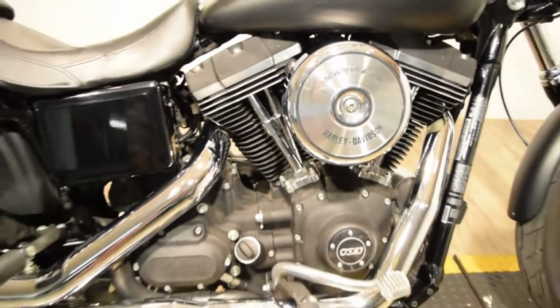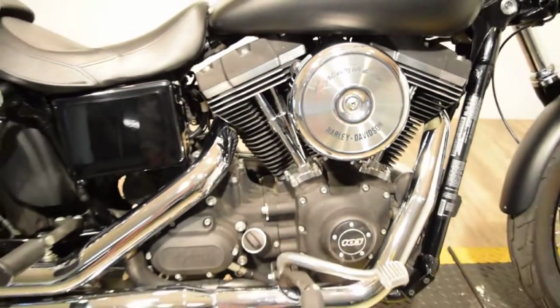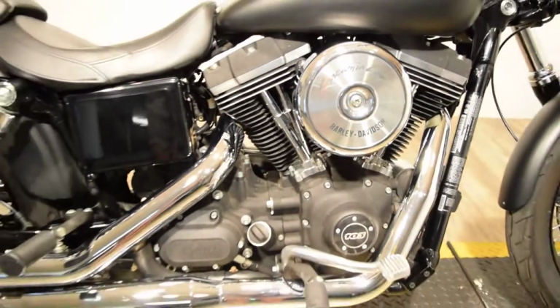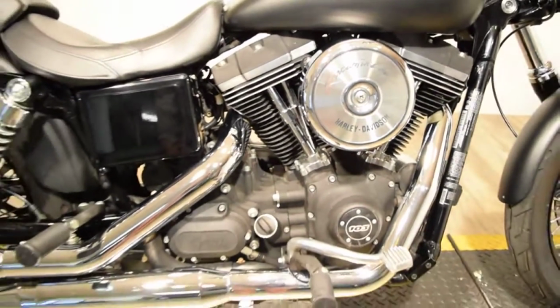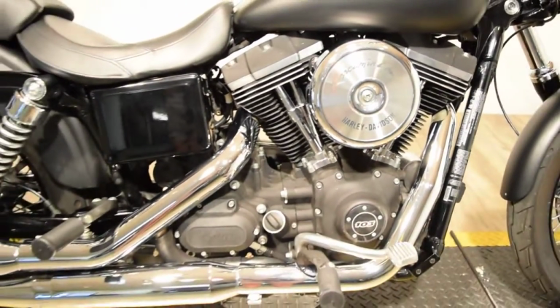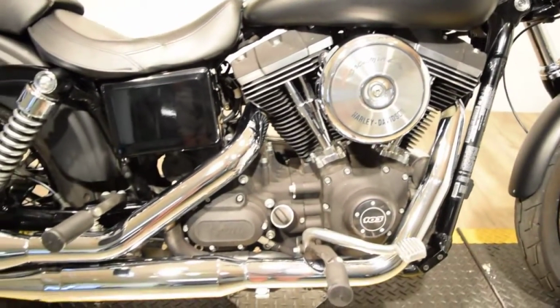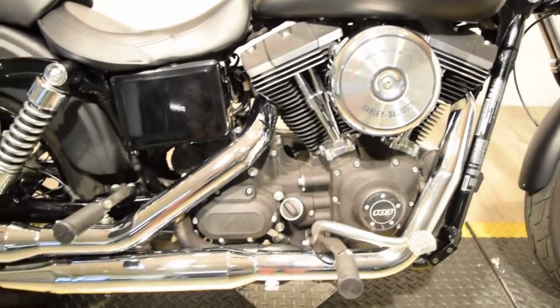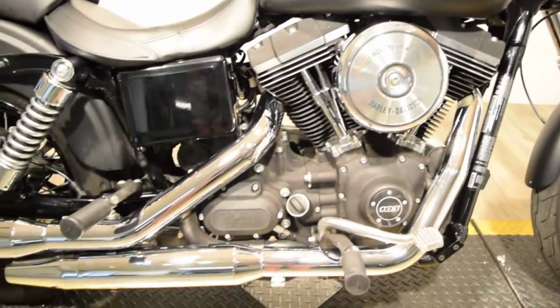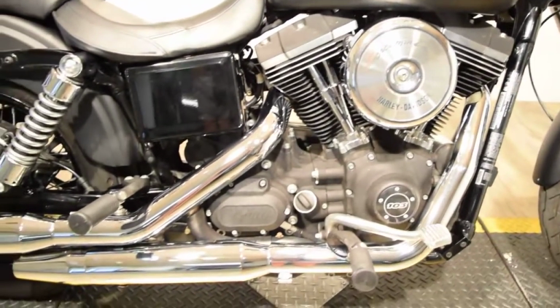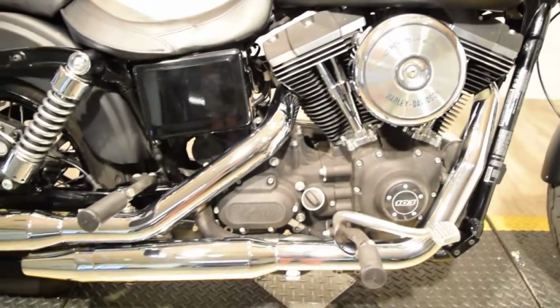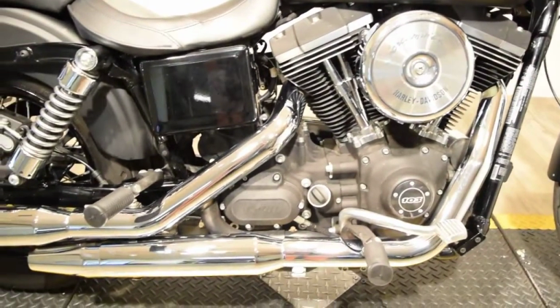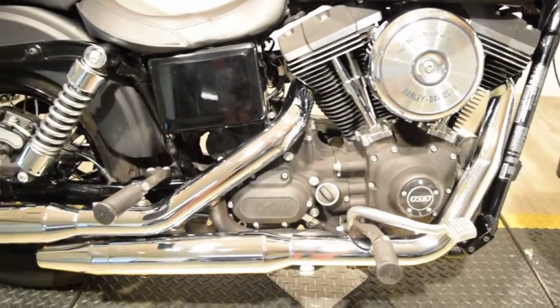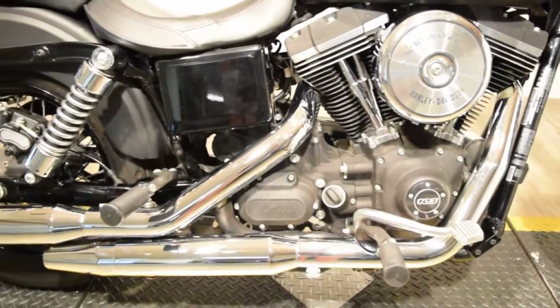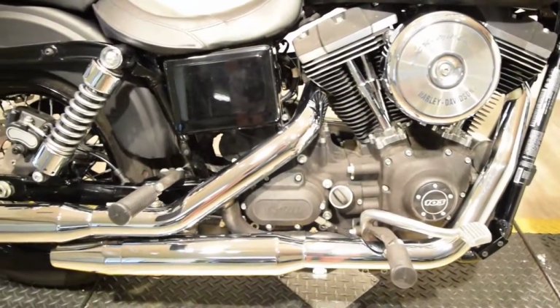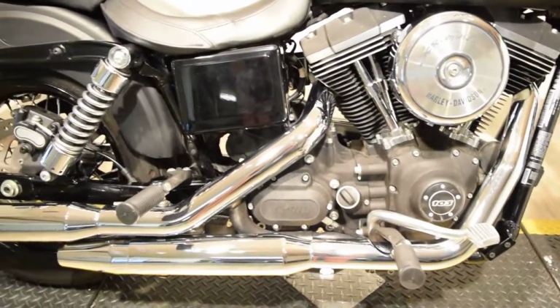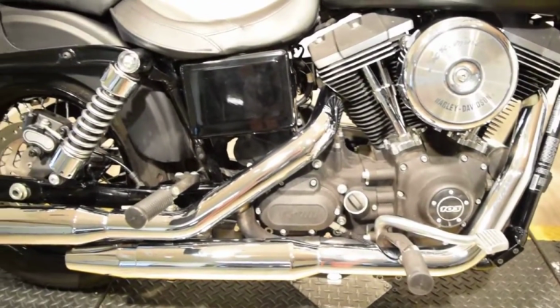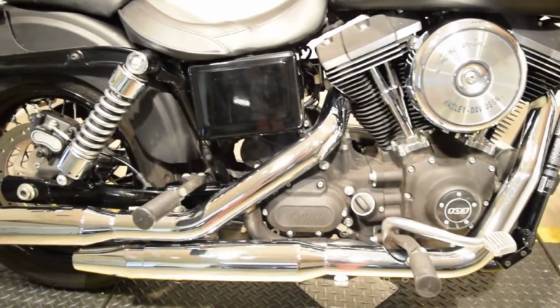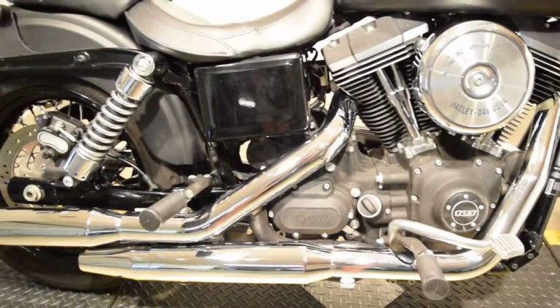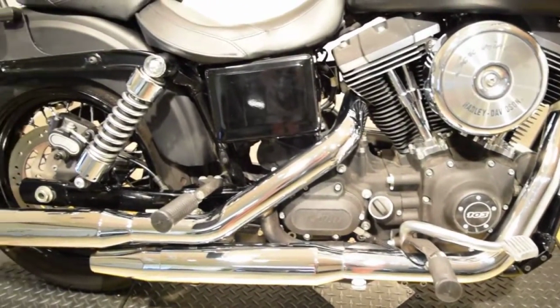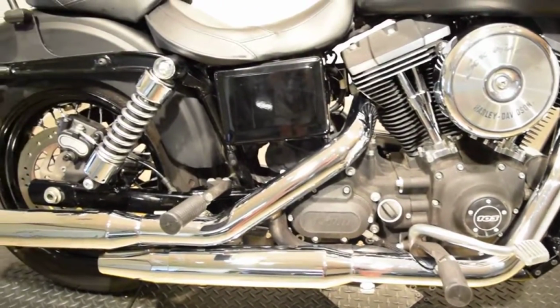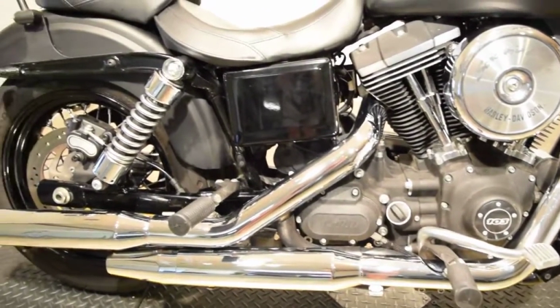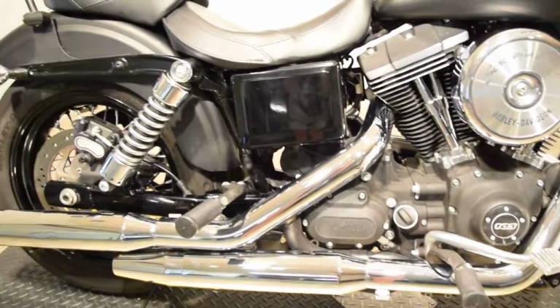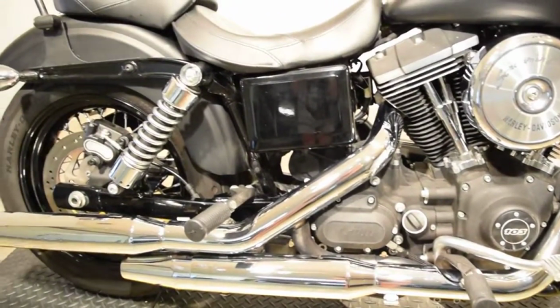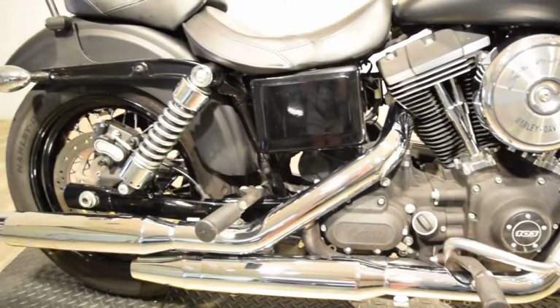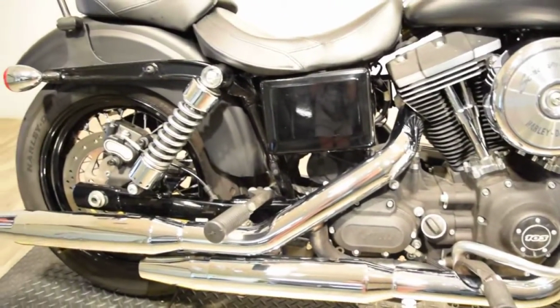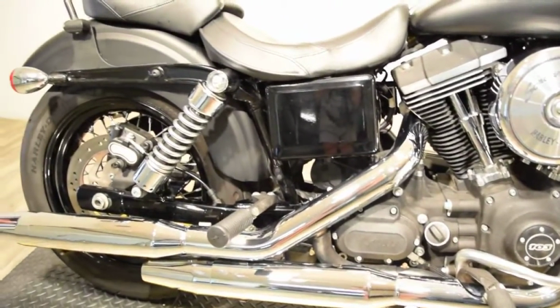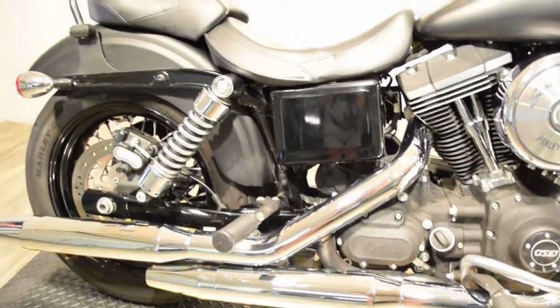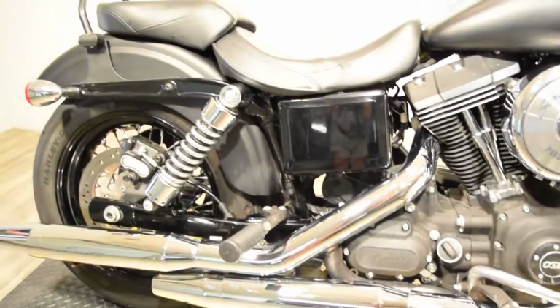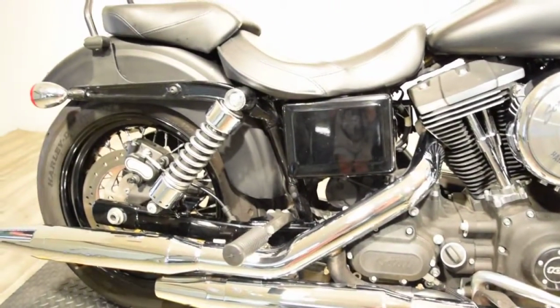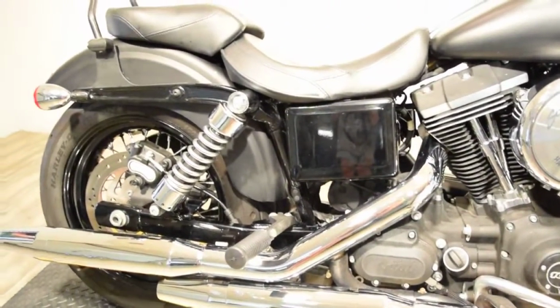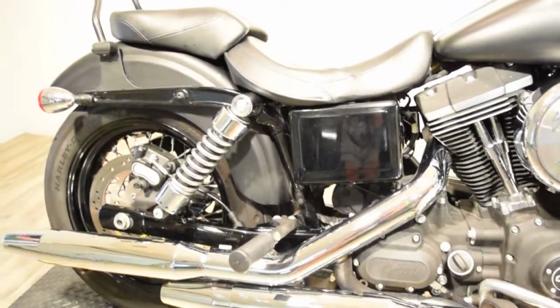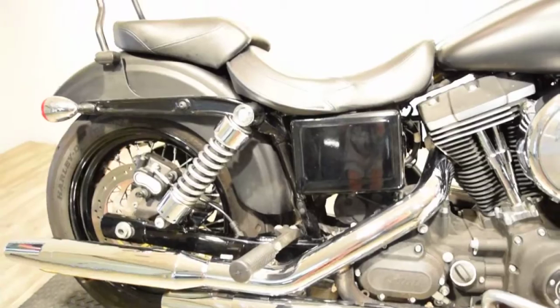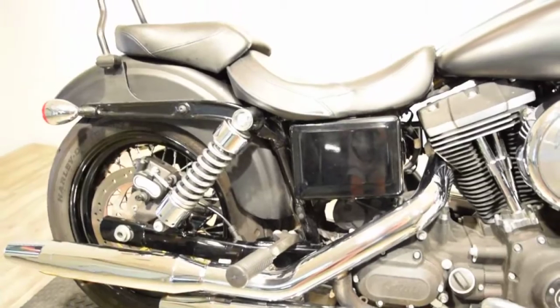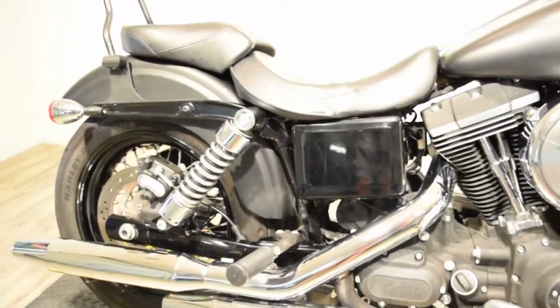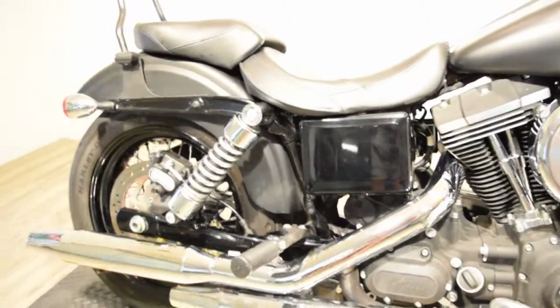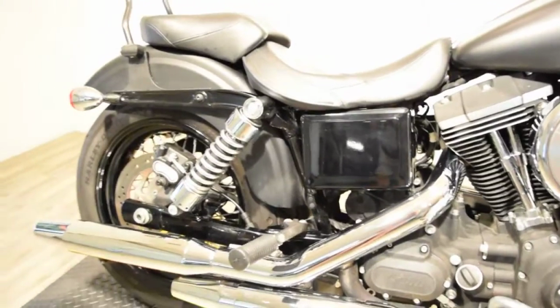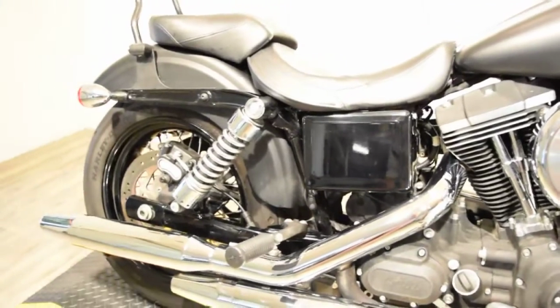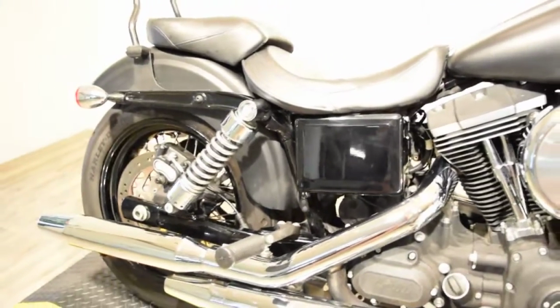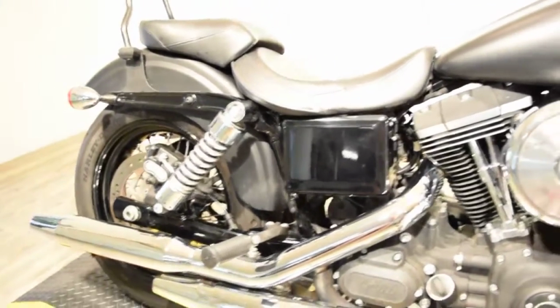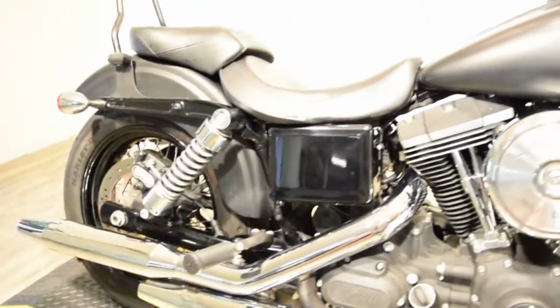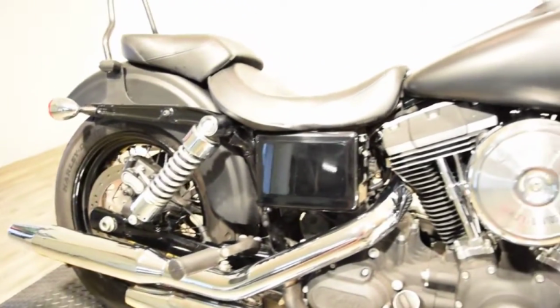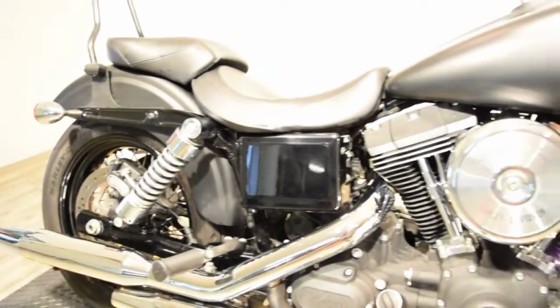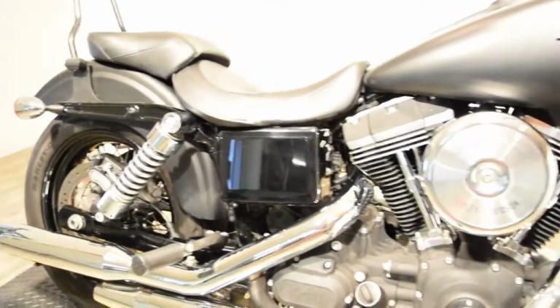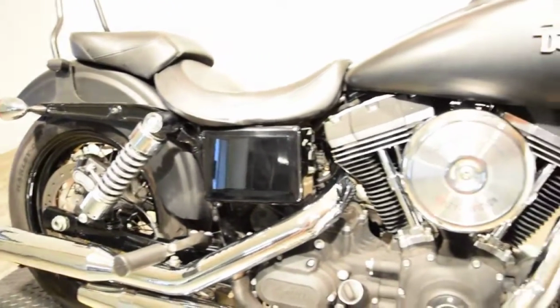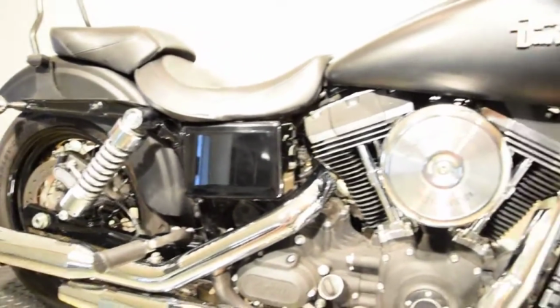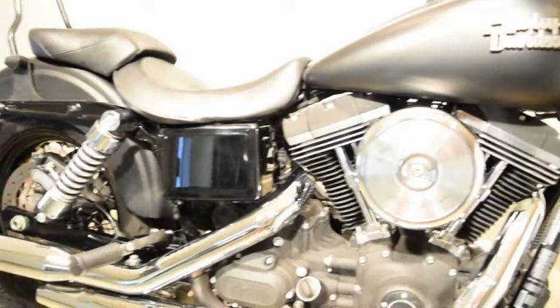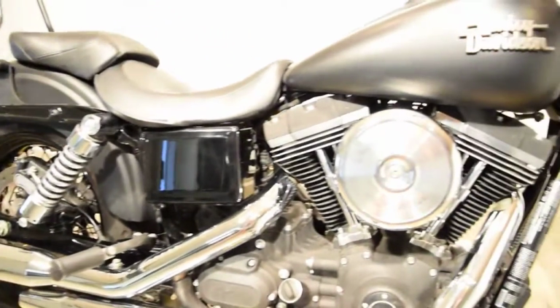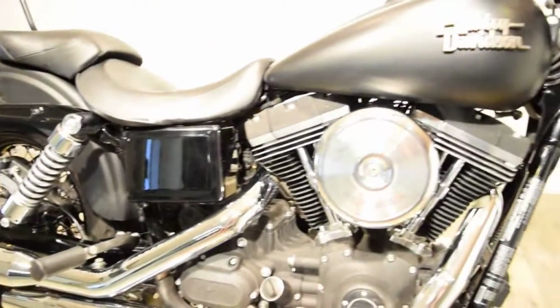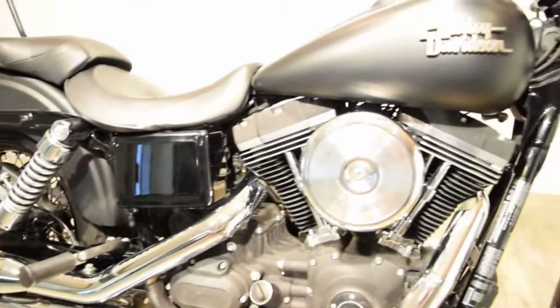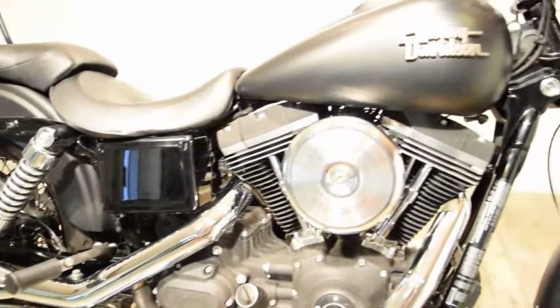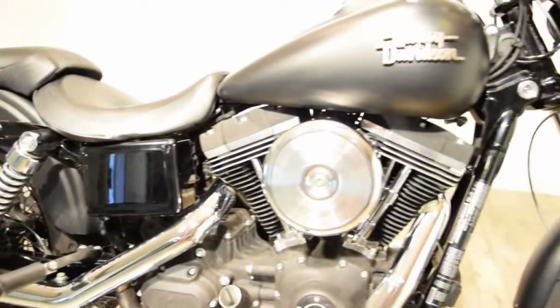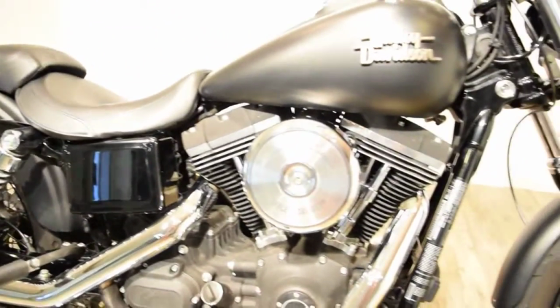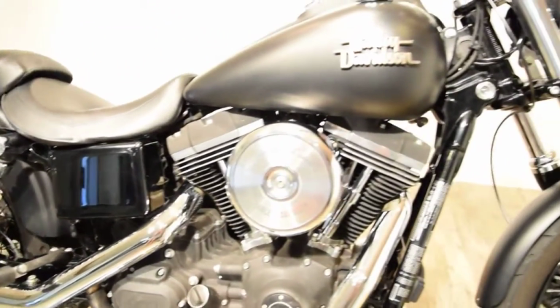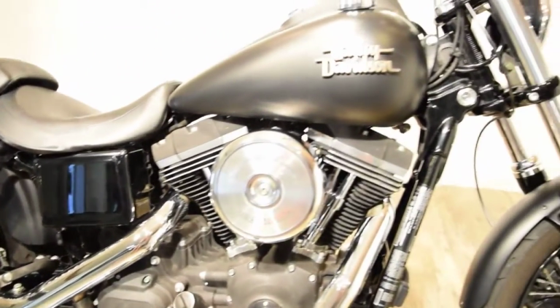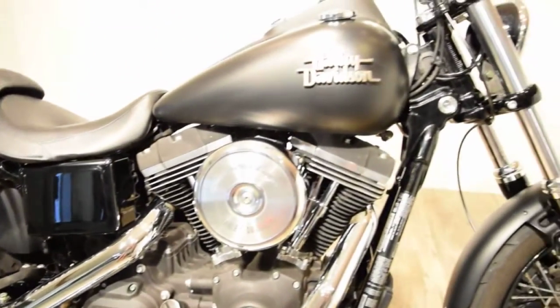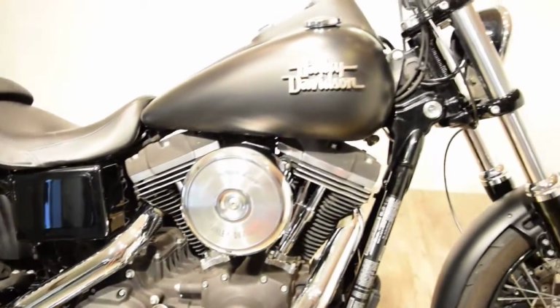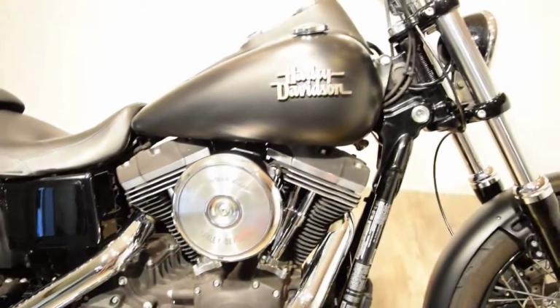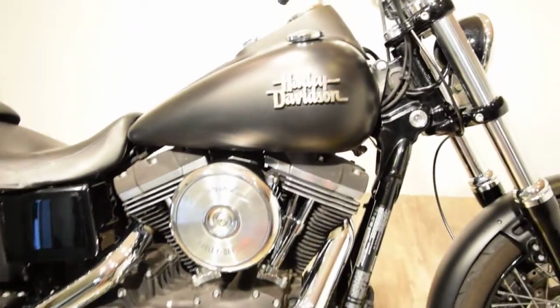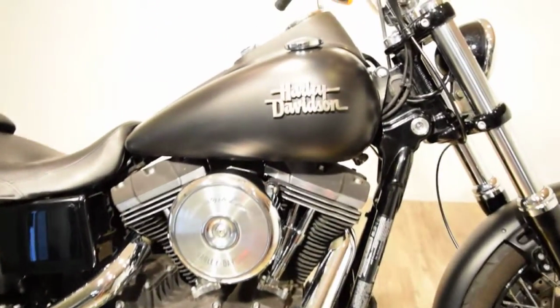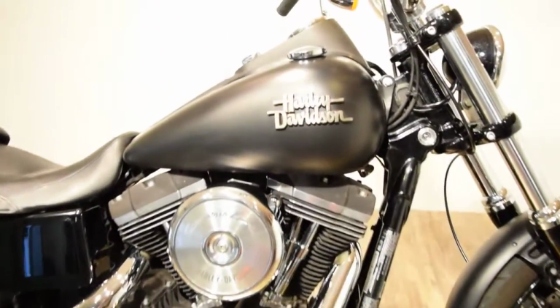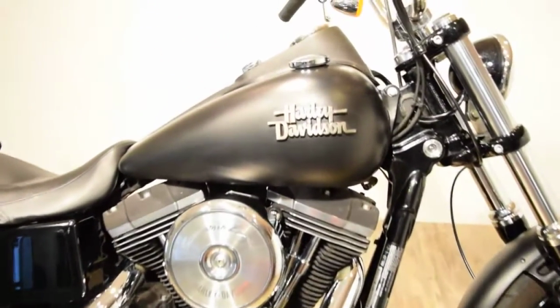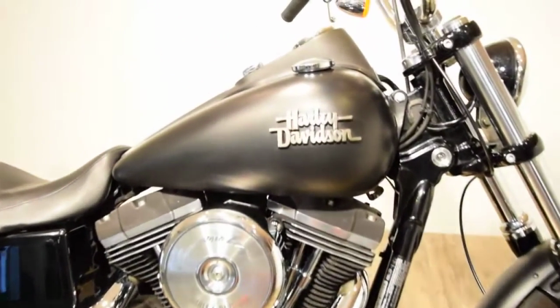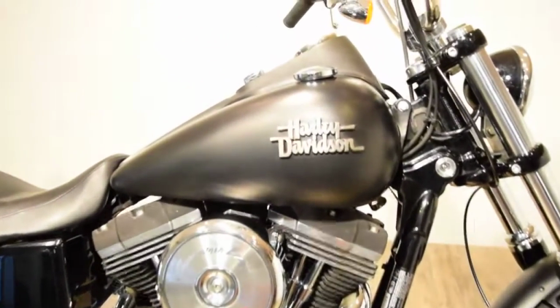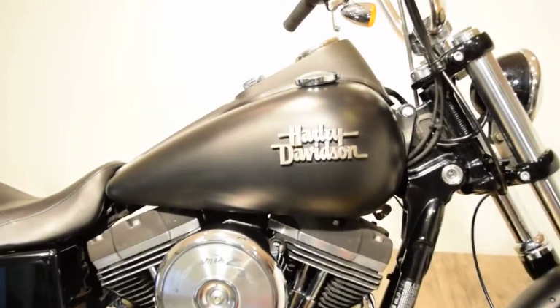There you'll find we sell over 300 other used motorcycles, all fully serviced and inspected before they leave the door.